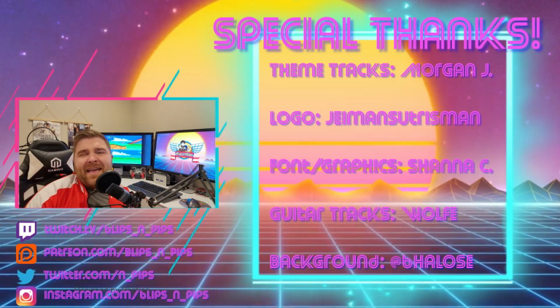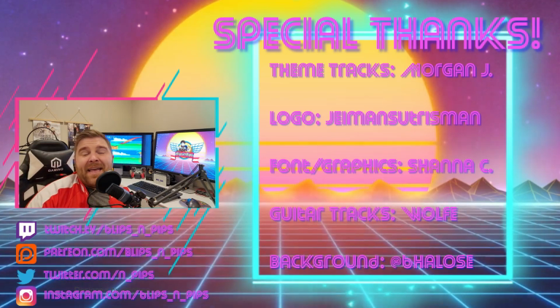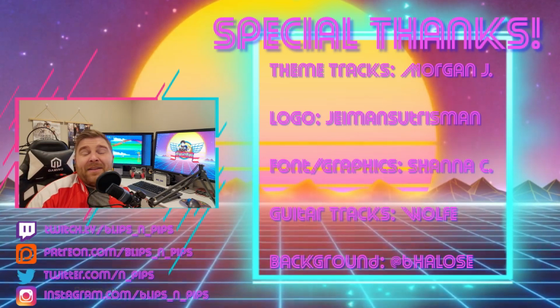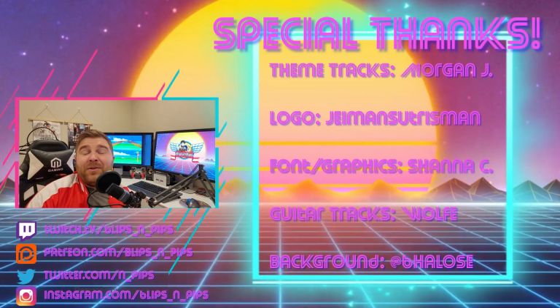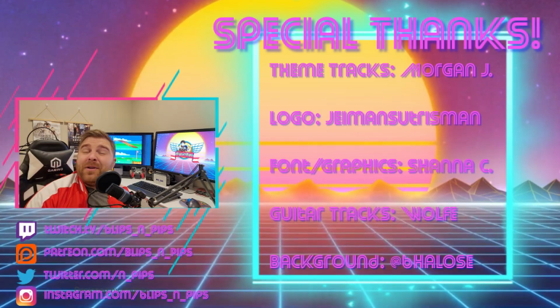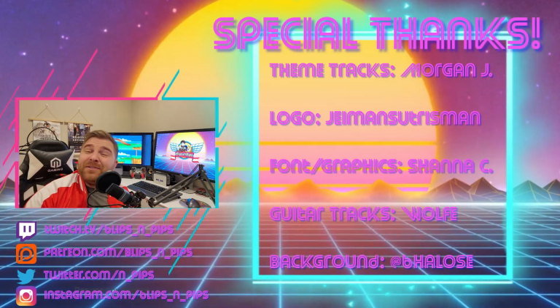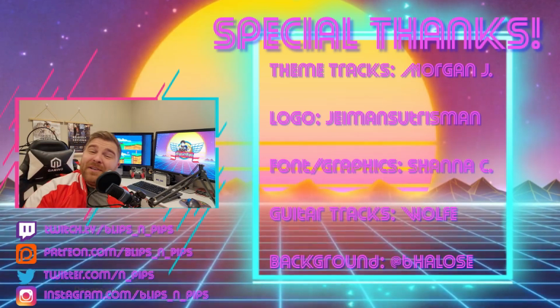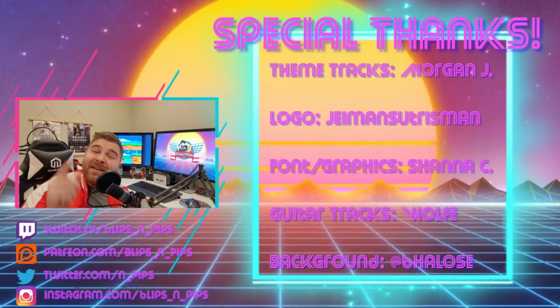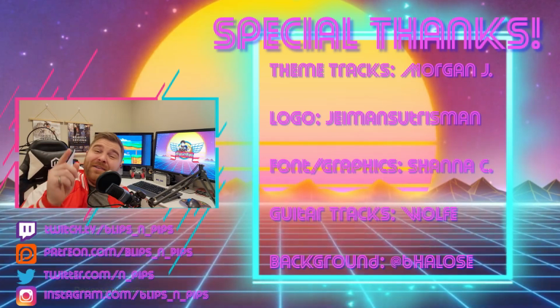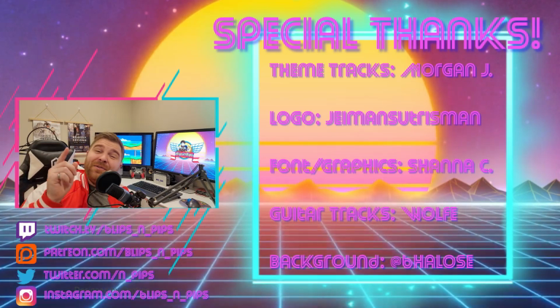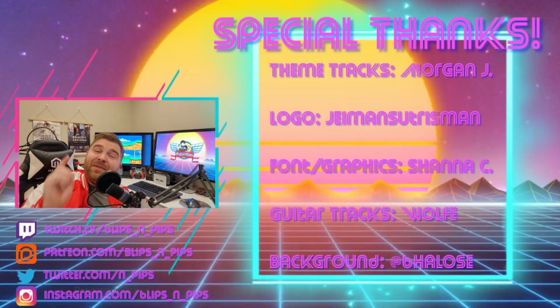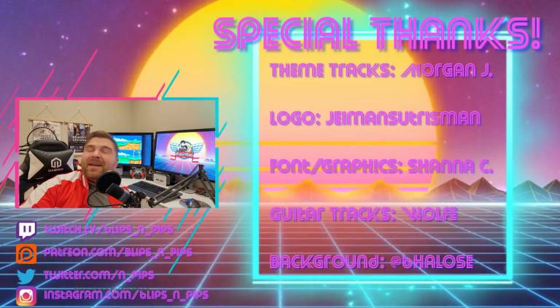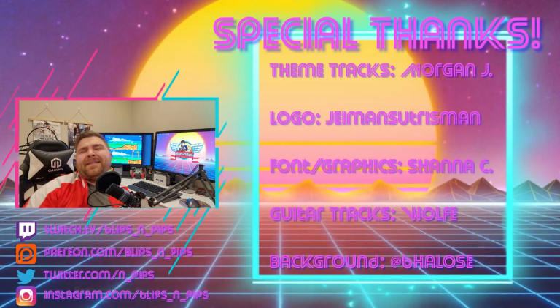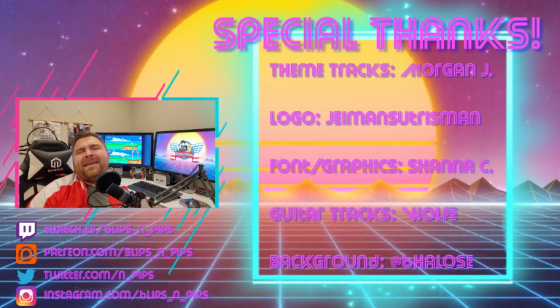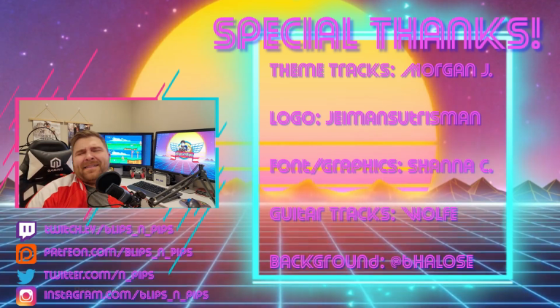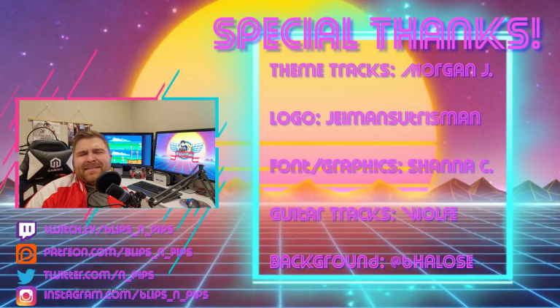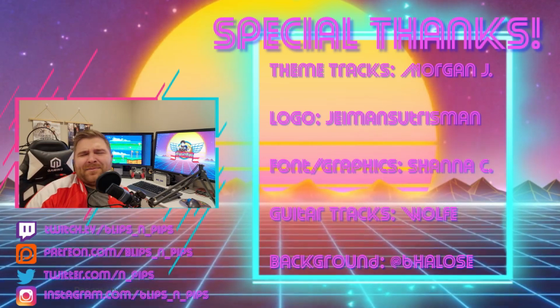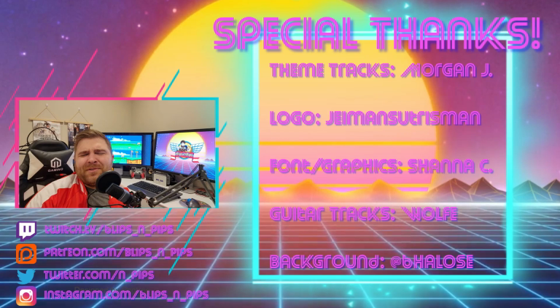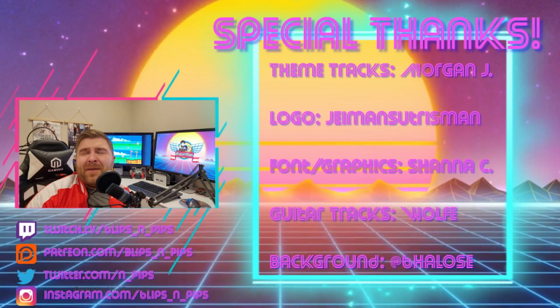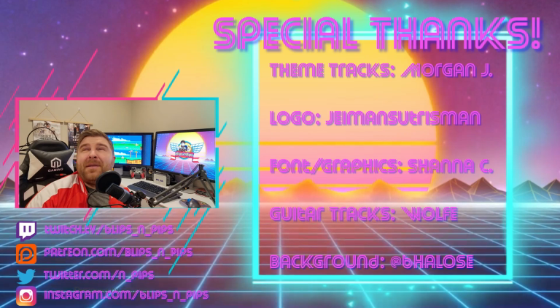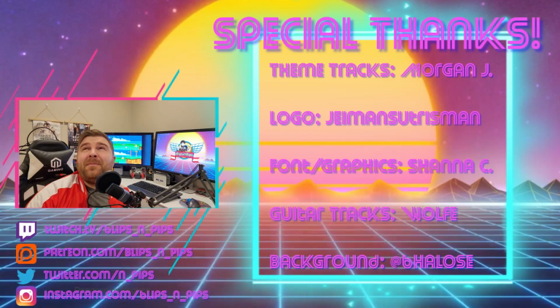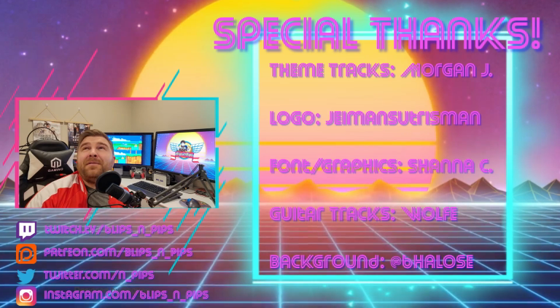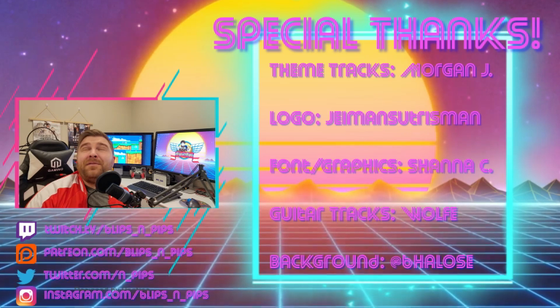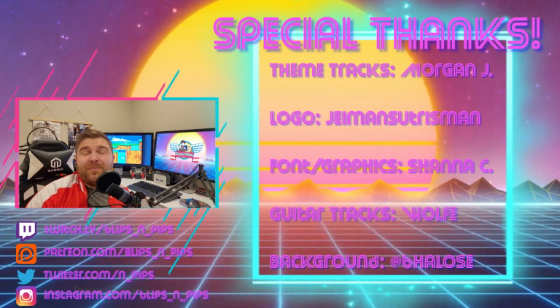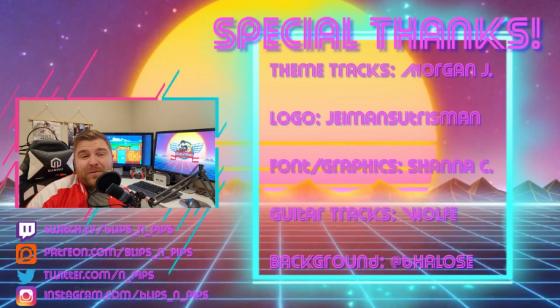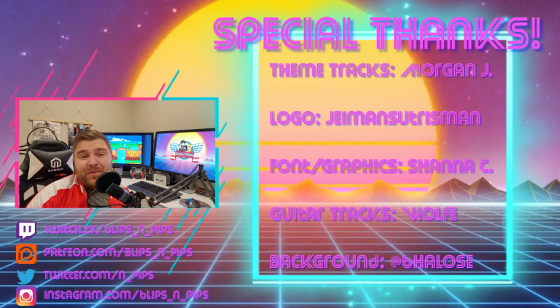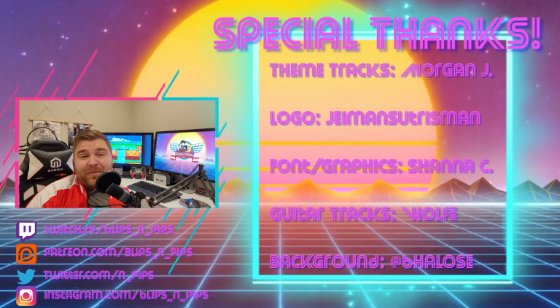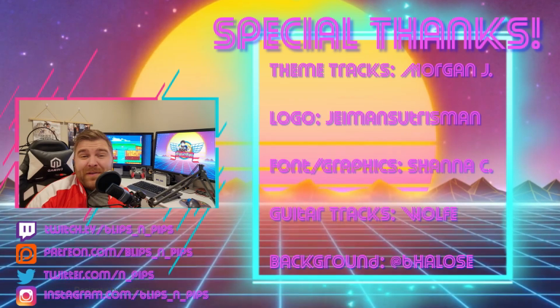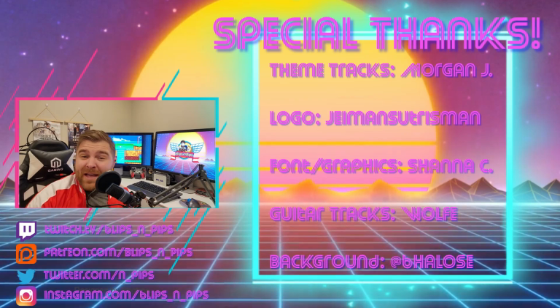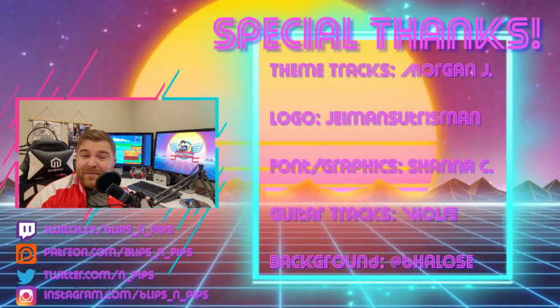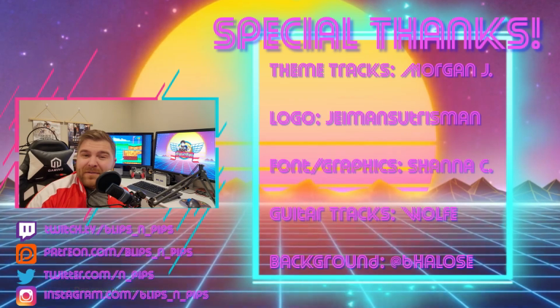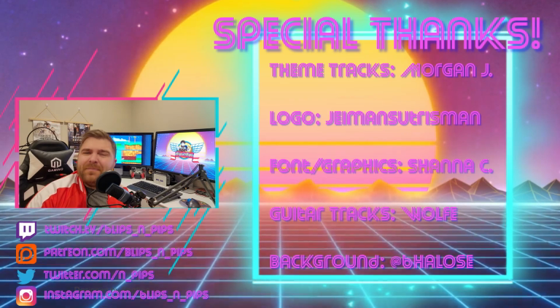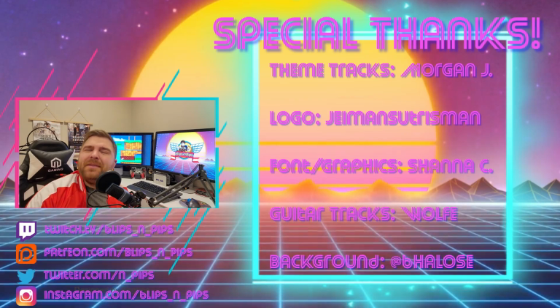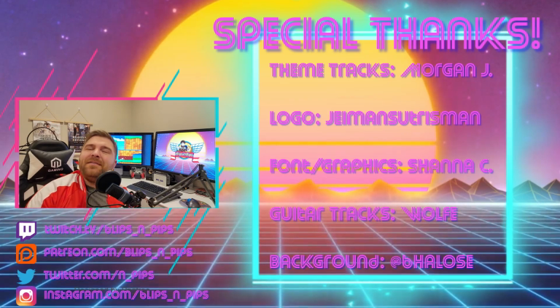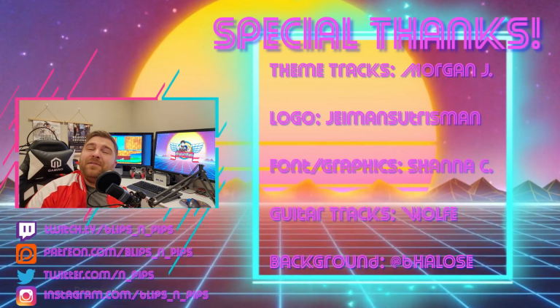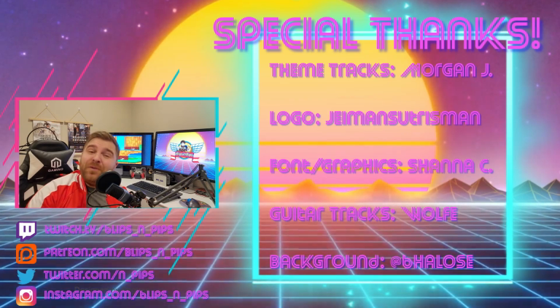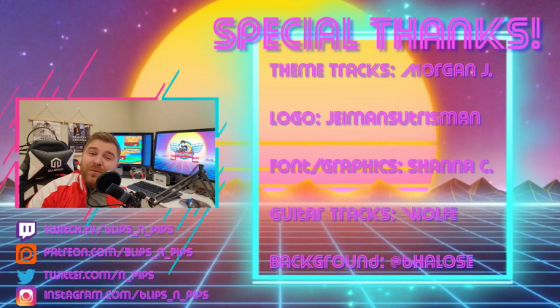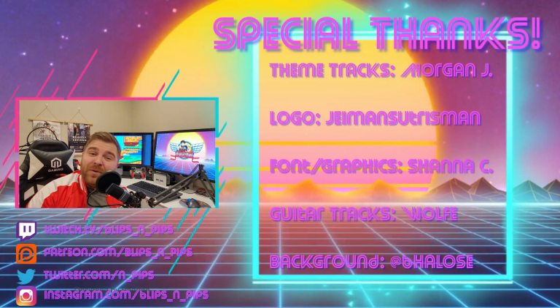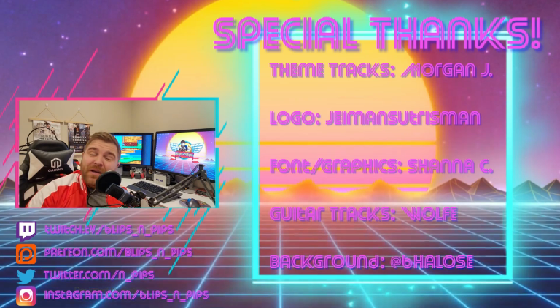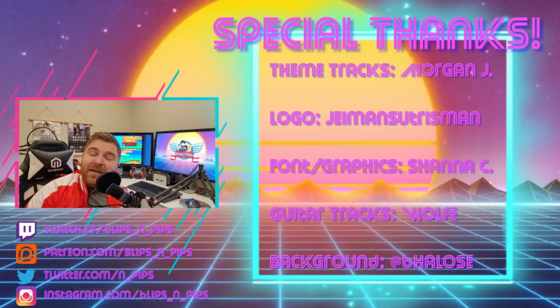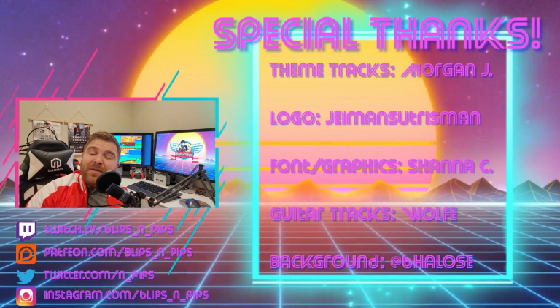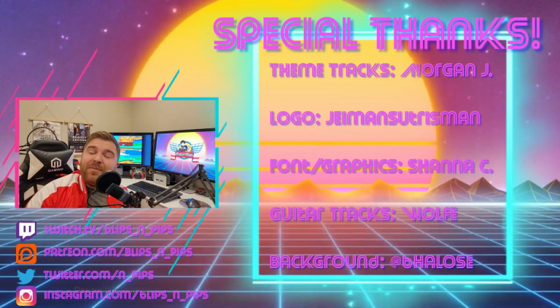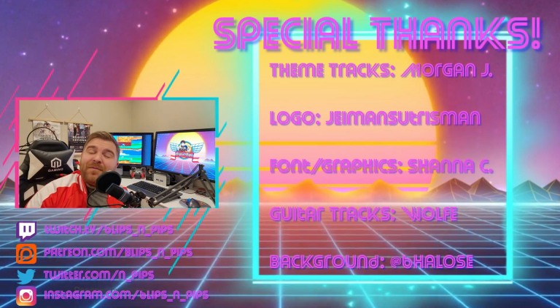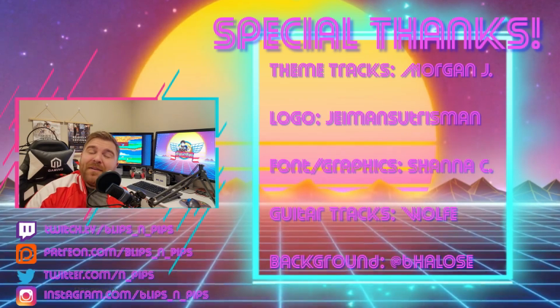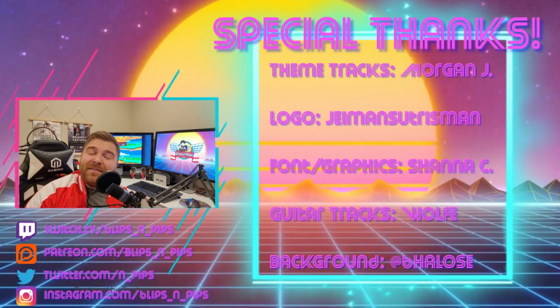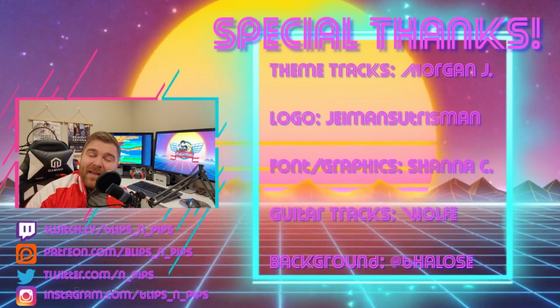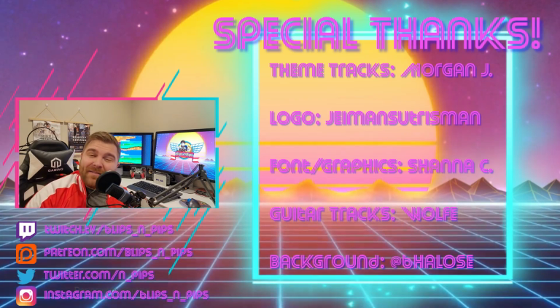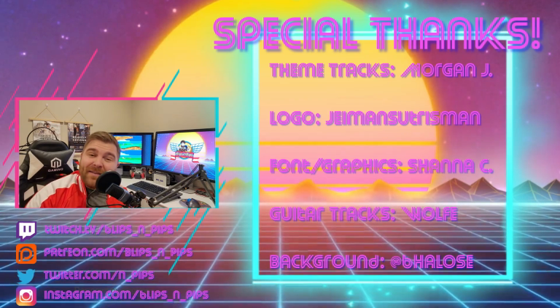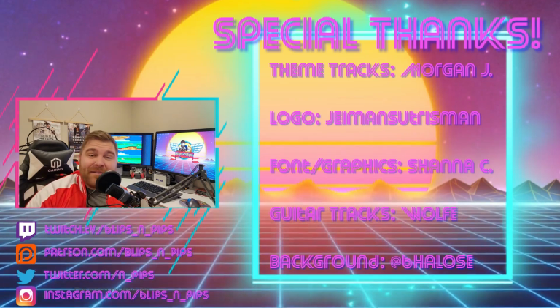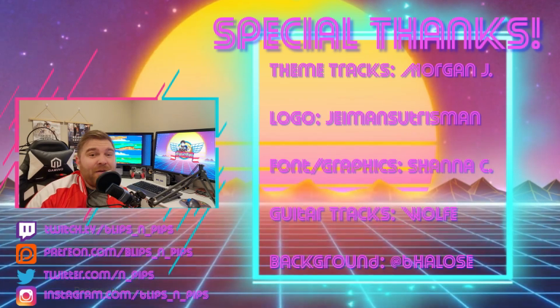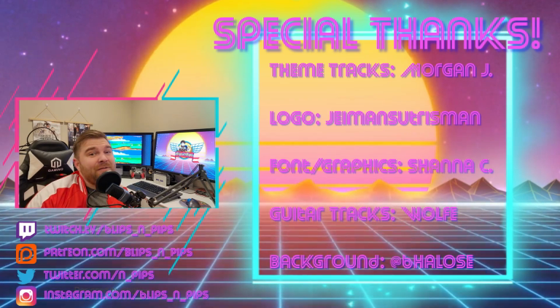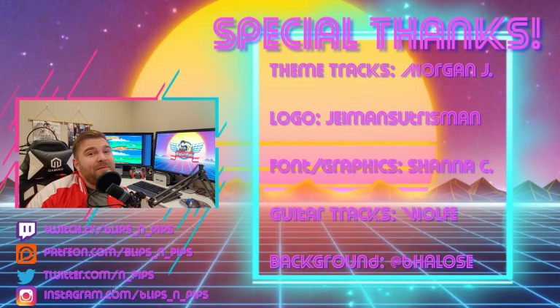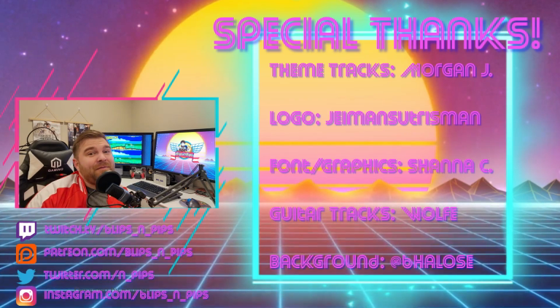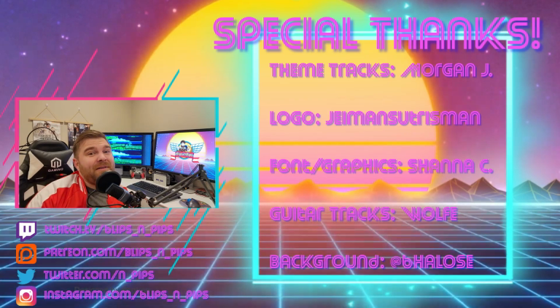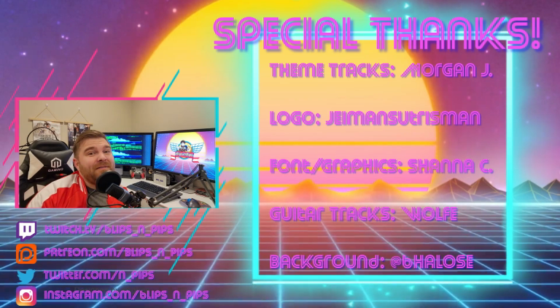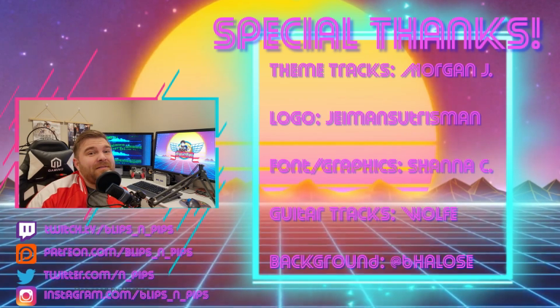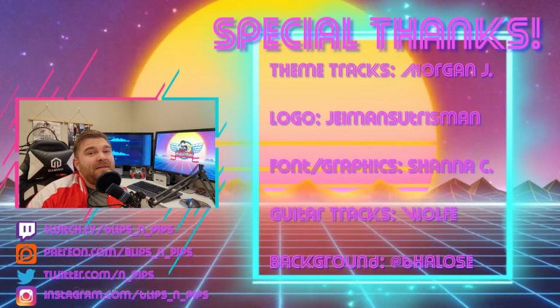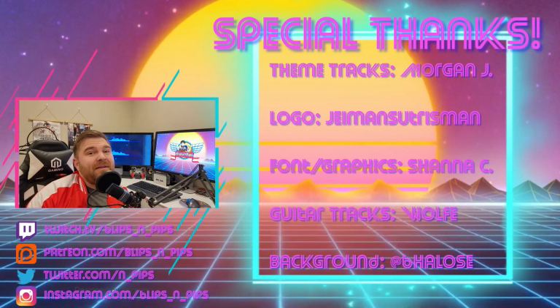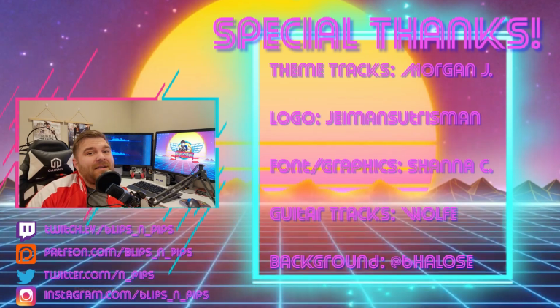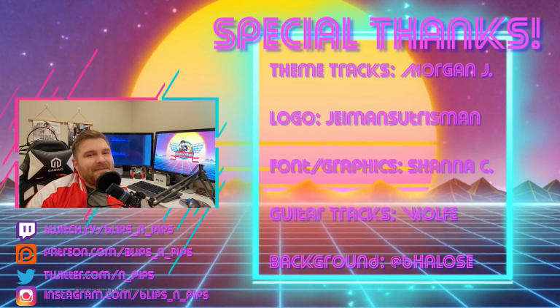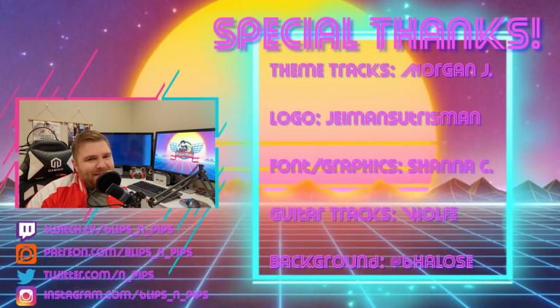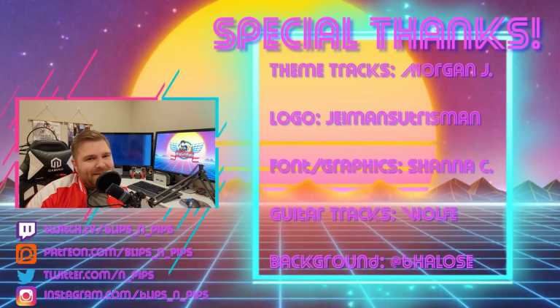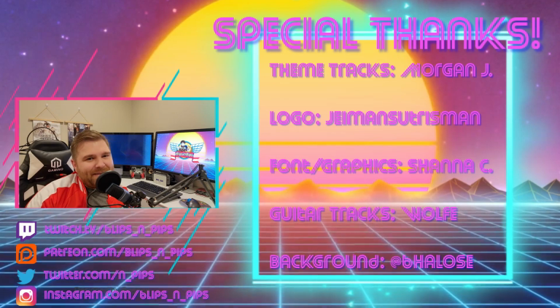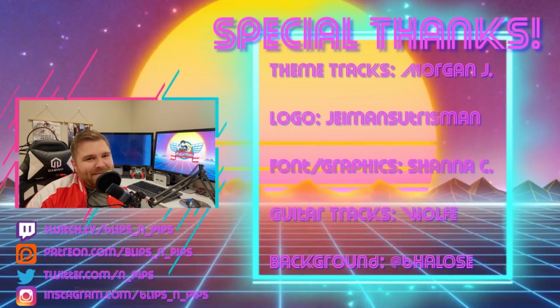You gotta like and subscribe — that'd be super cool. If you haven't, please do. It would be fantastic. And as always, my friends, take it easy.